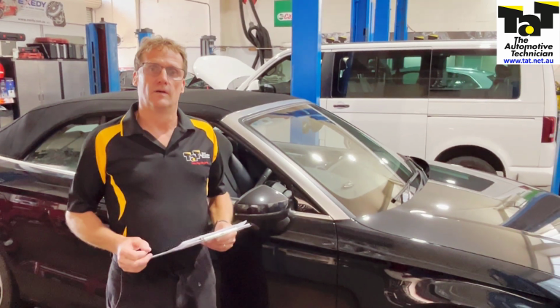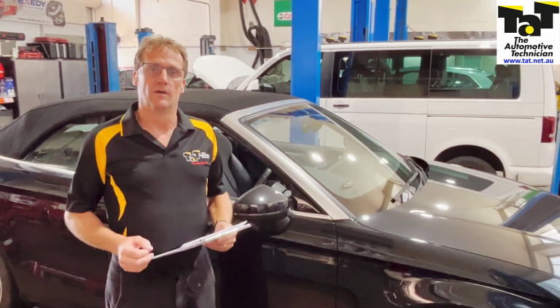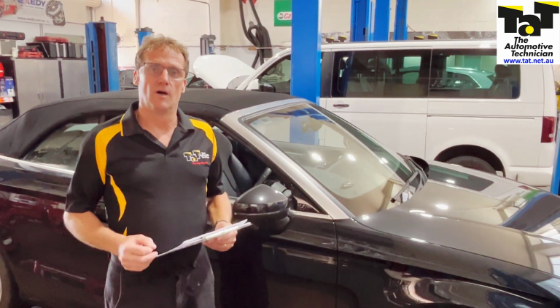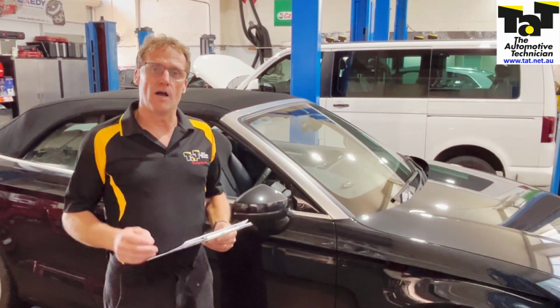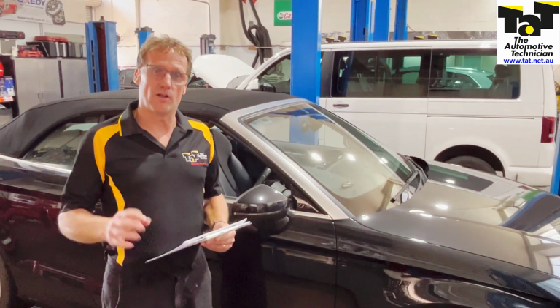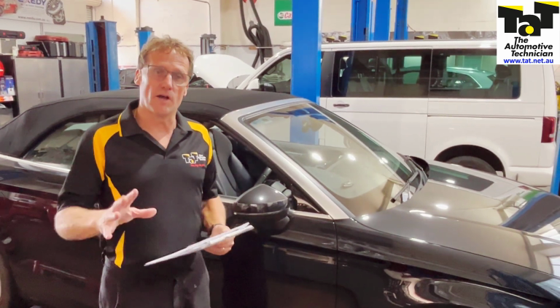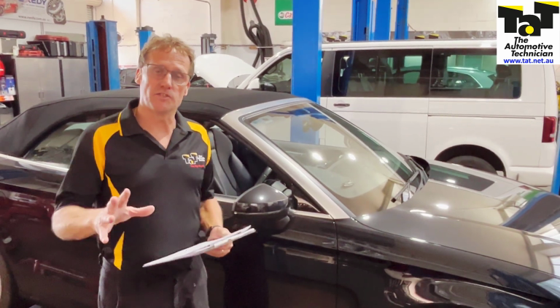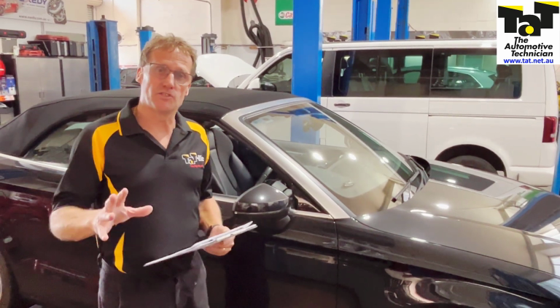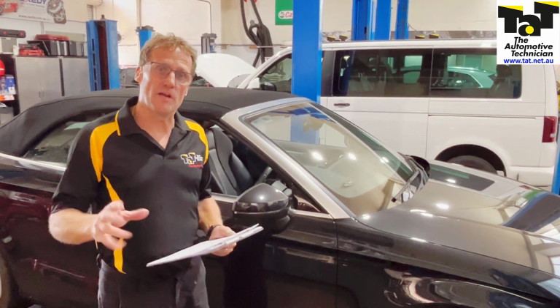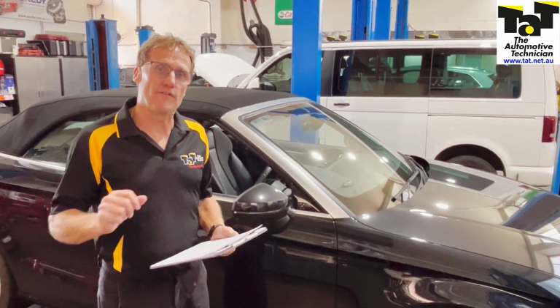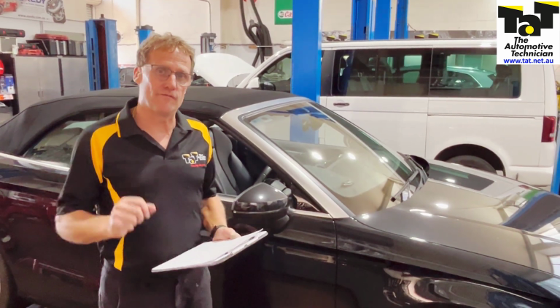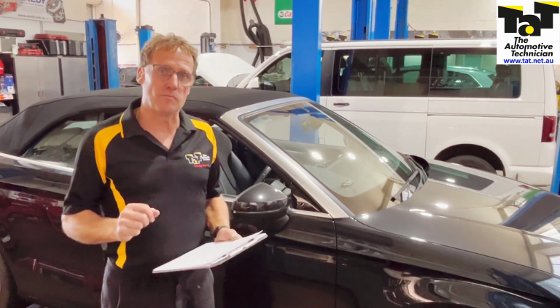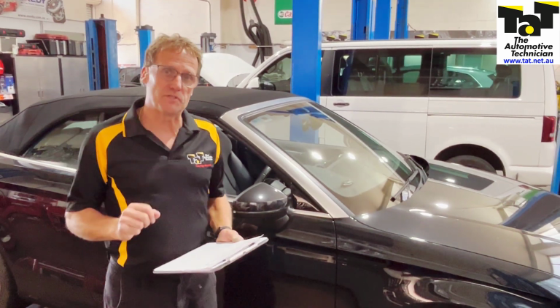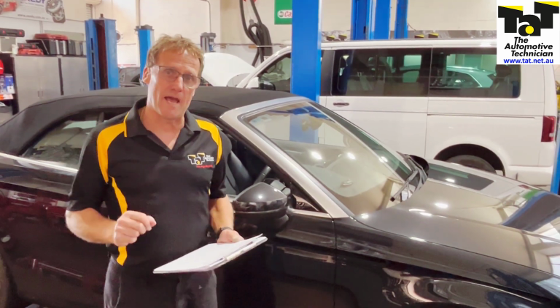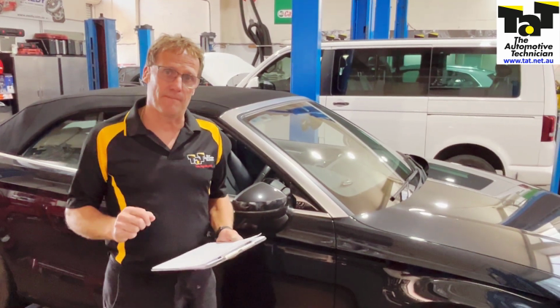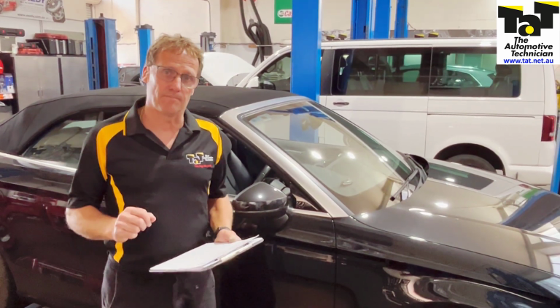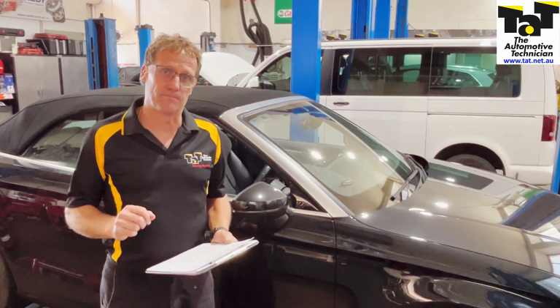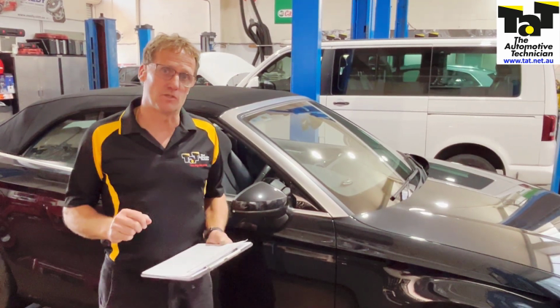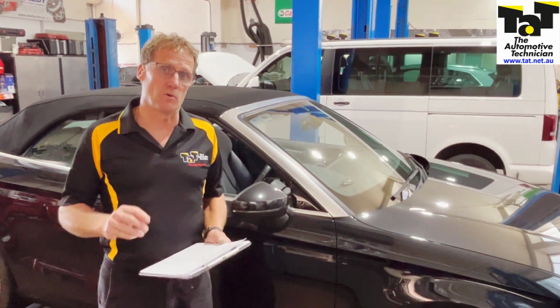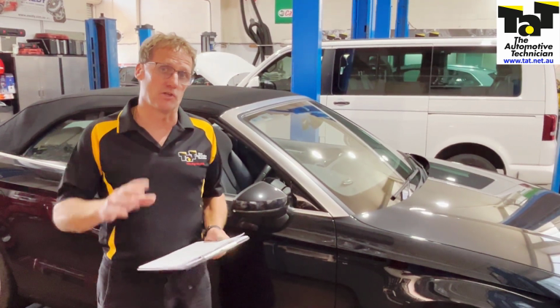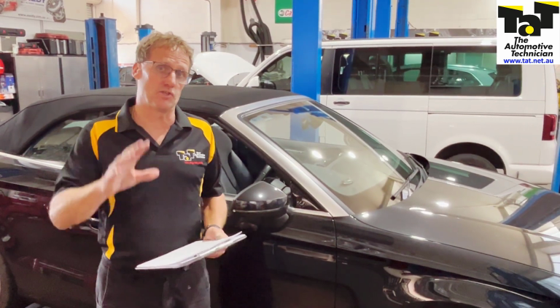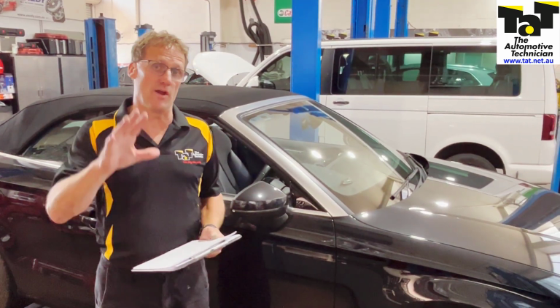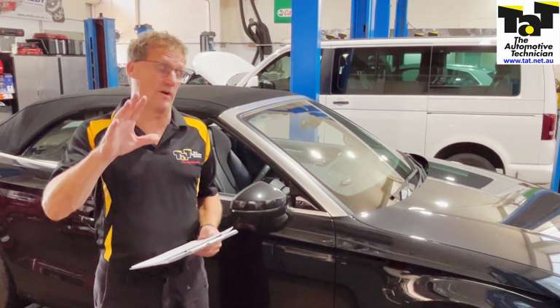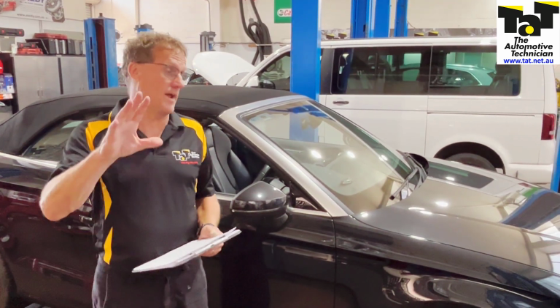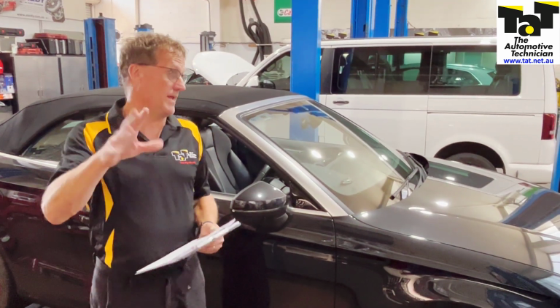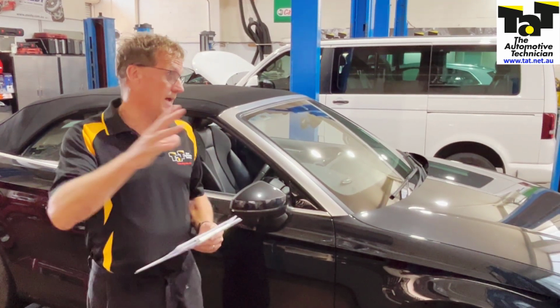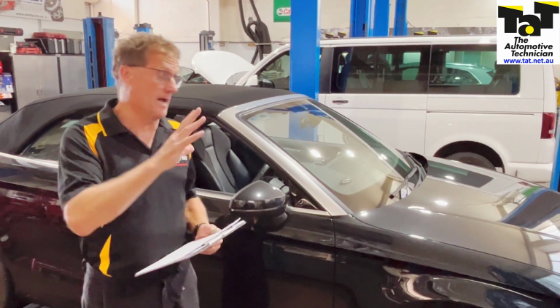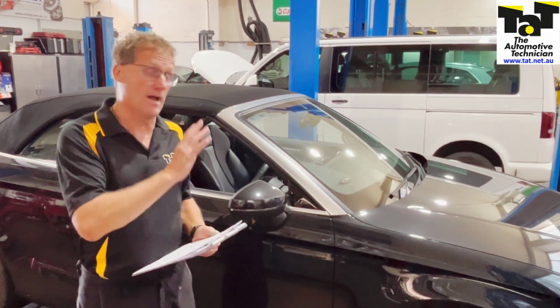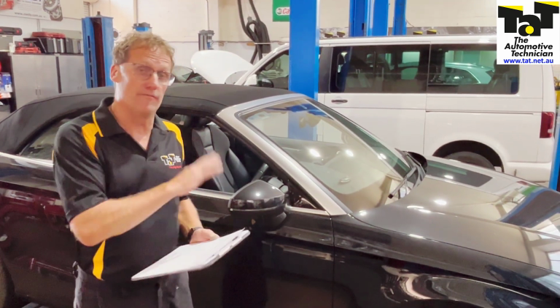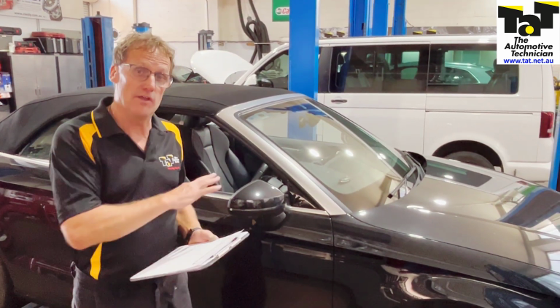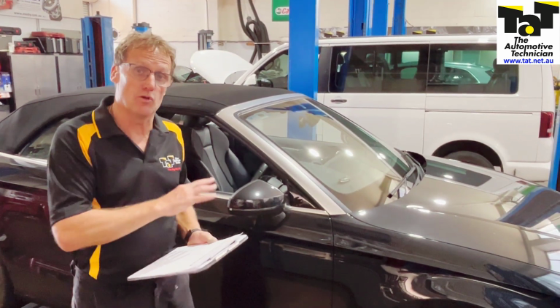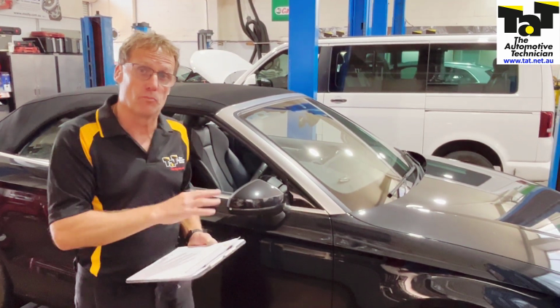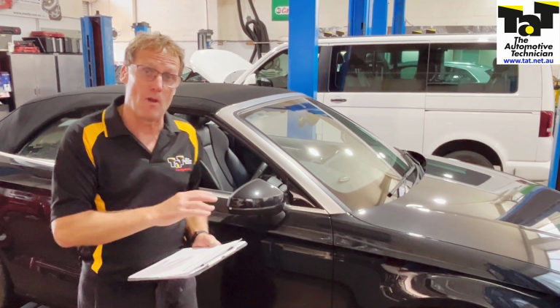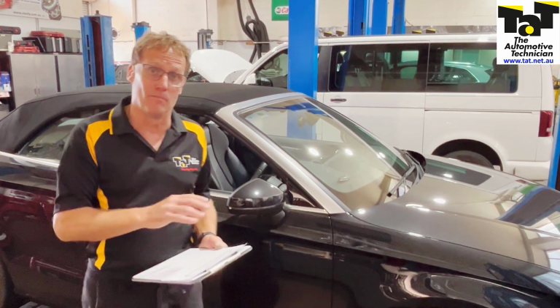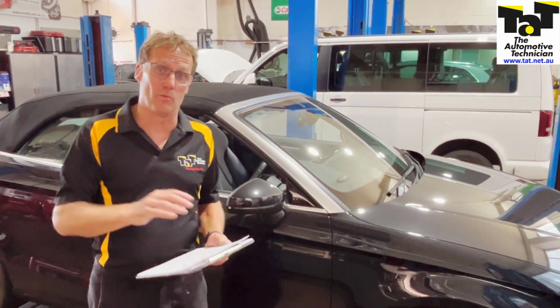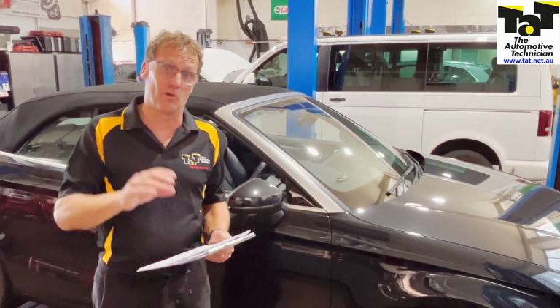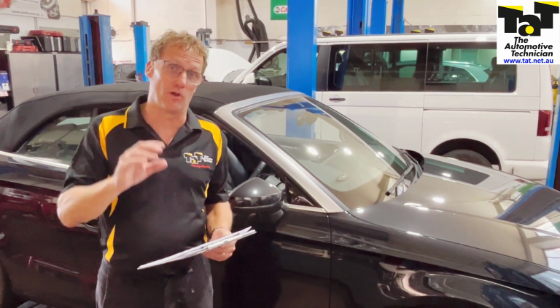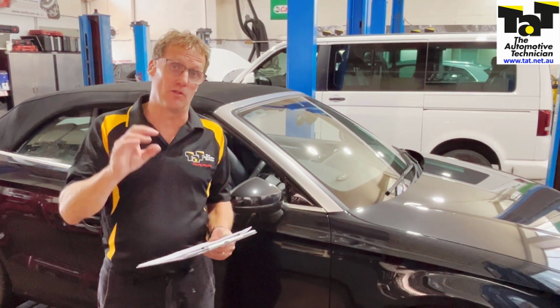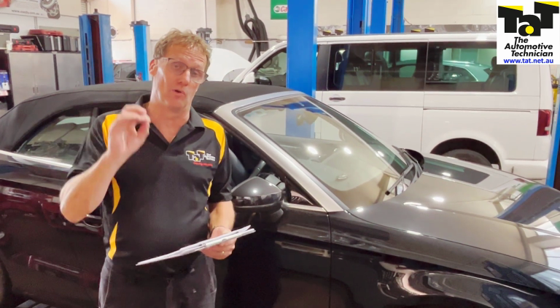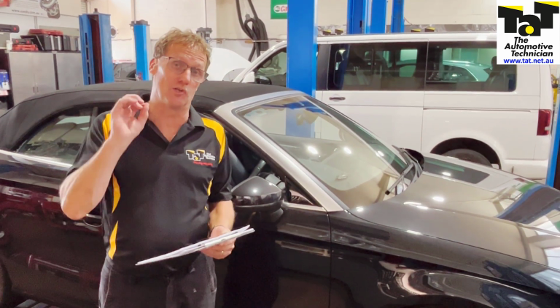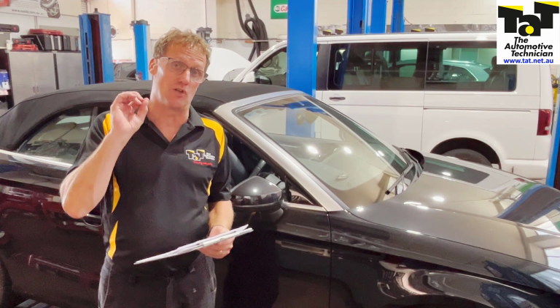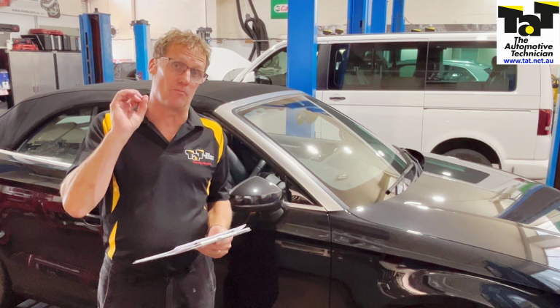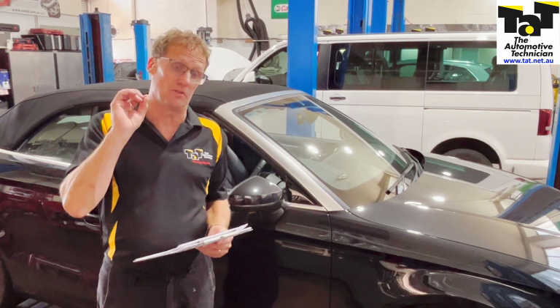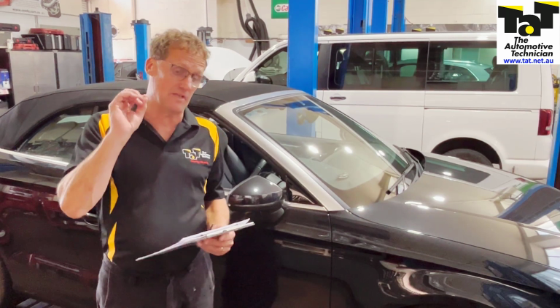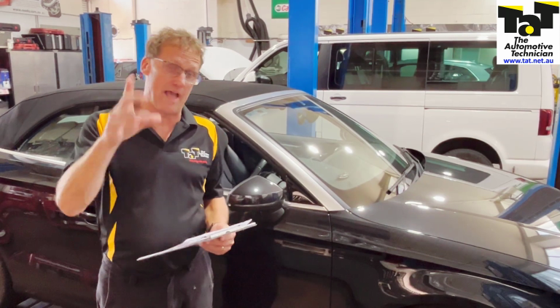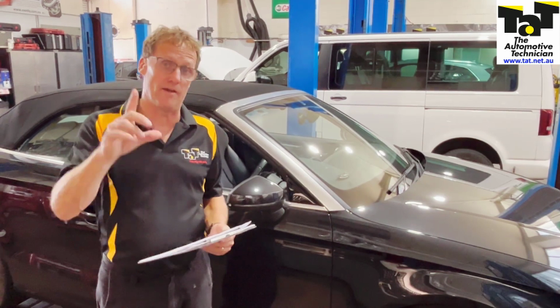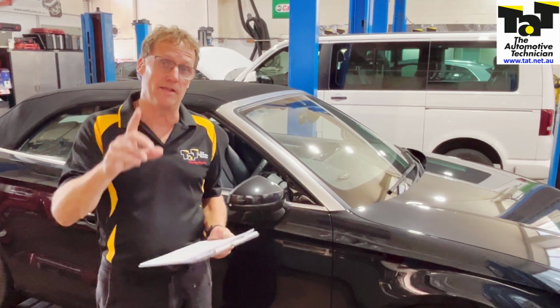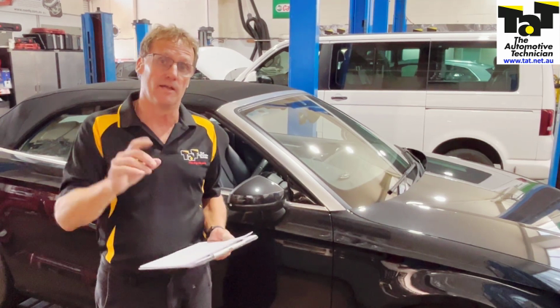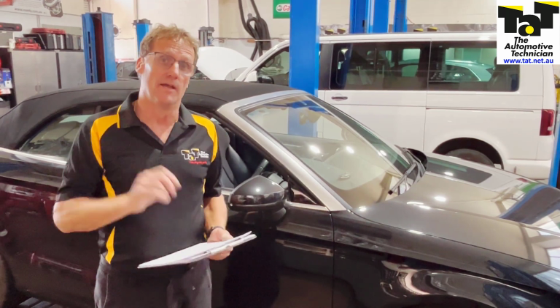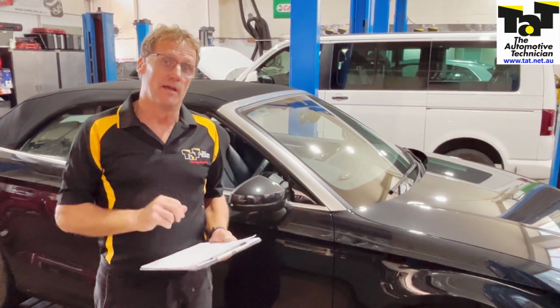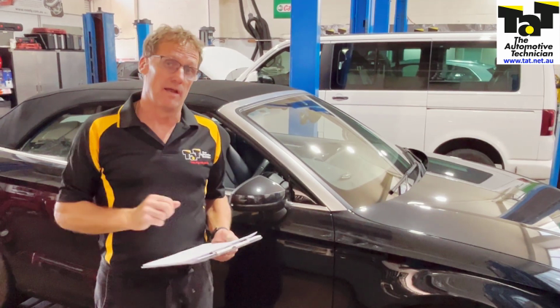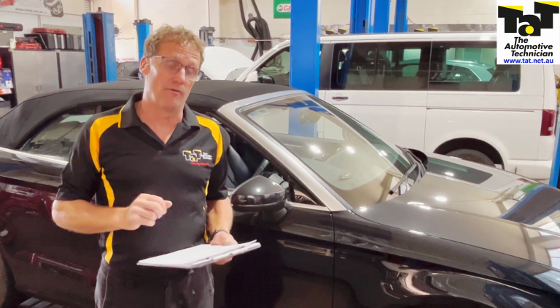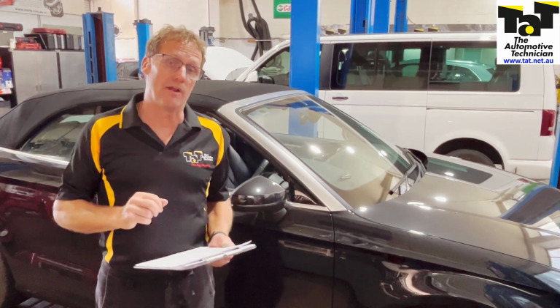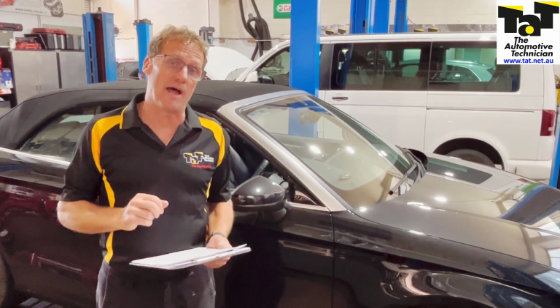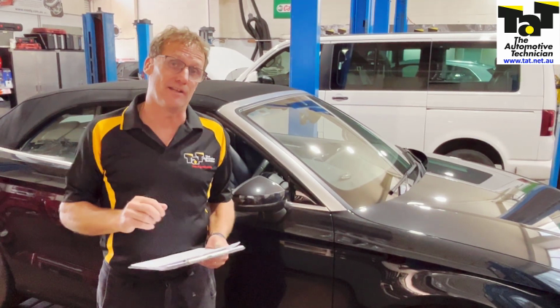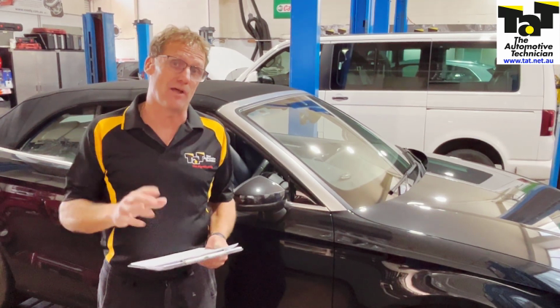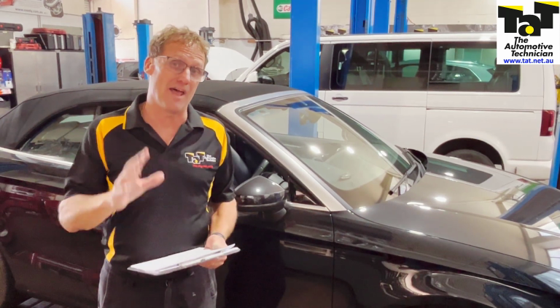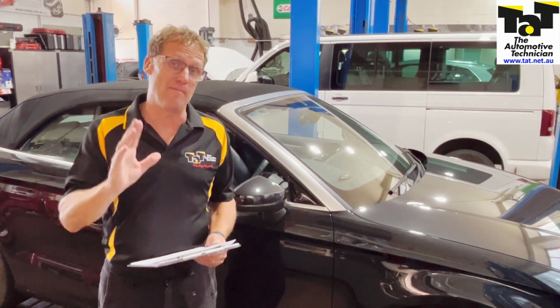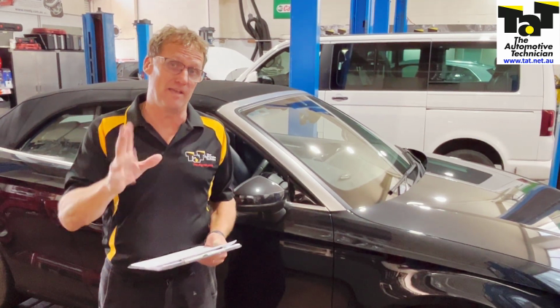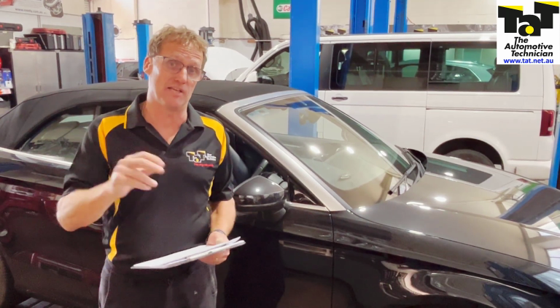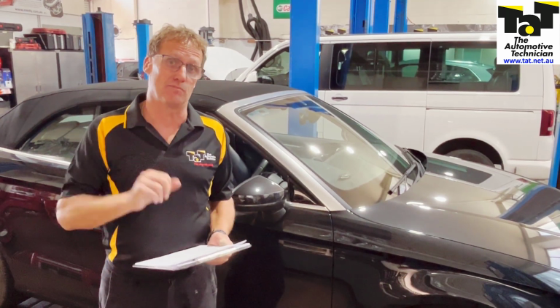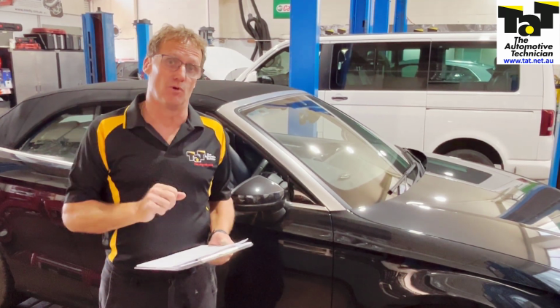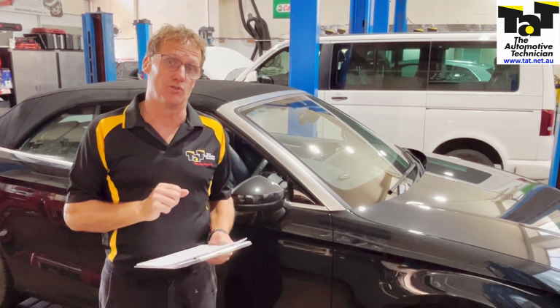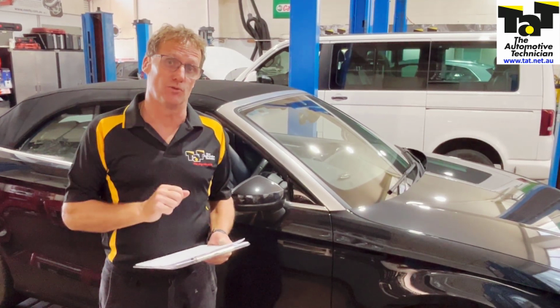Hi guys, Jeff here from TAP. Just want to share a vehicle problem that we've got in the workshop at this Audi regarding the ABS module.